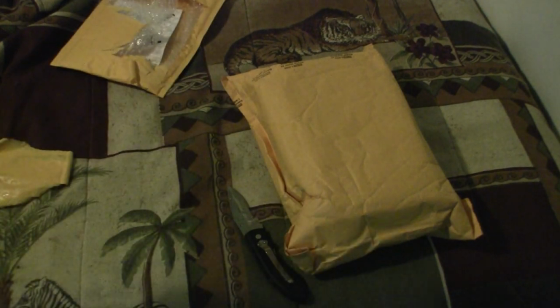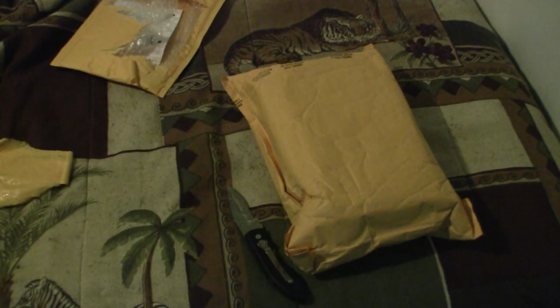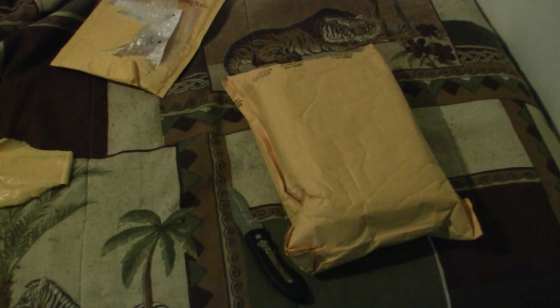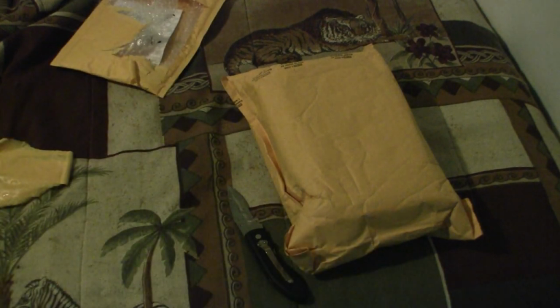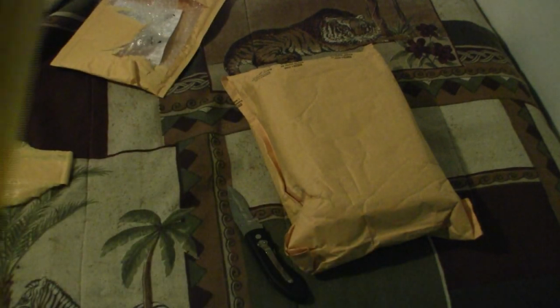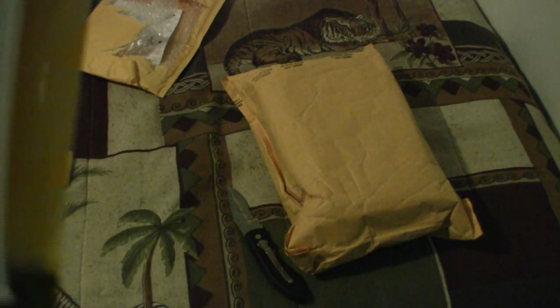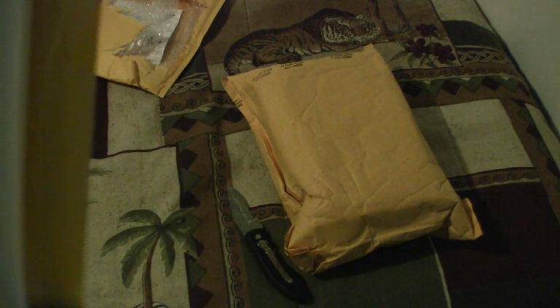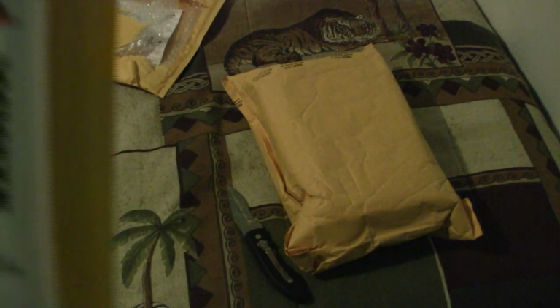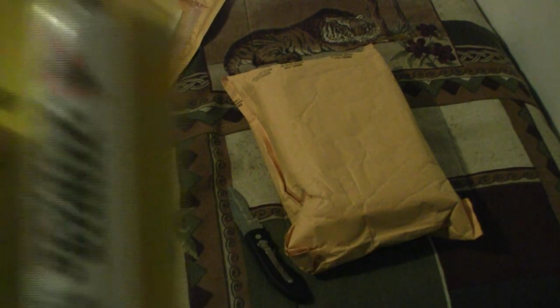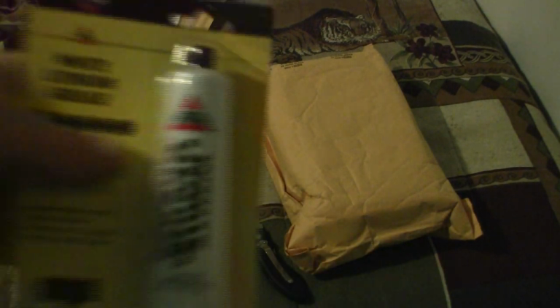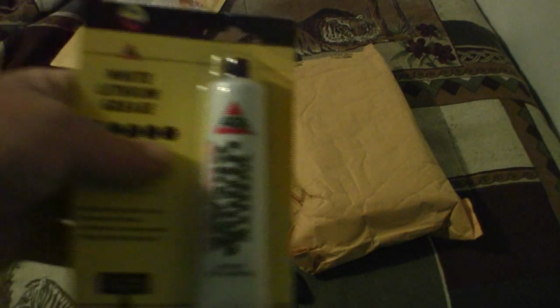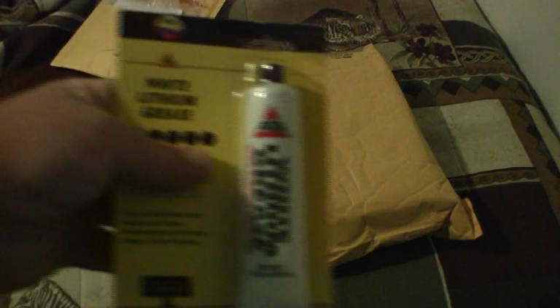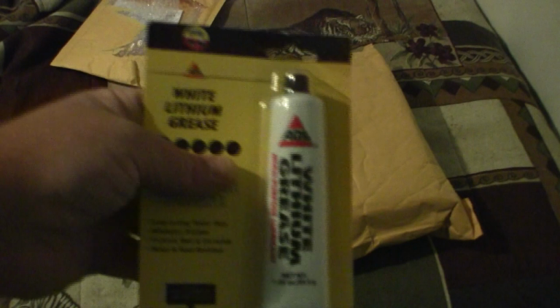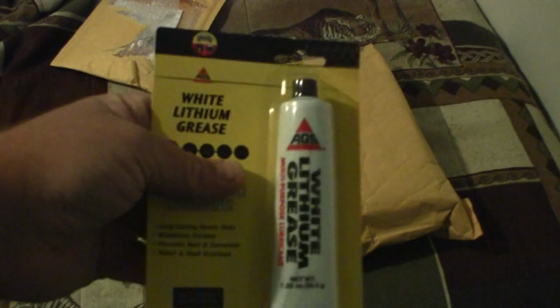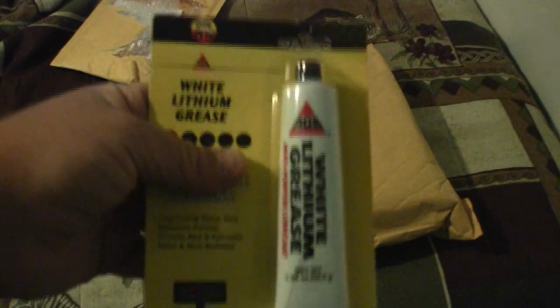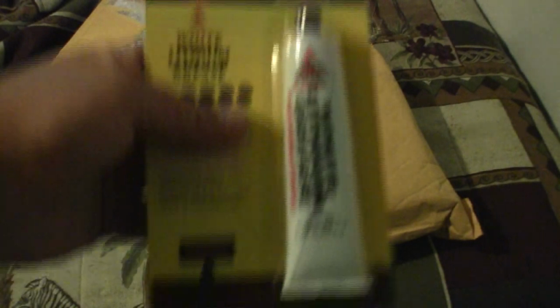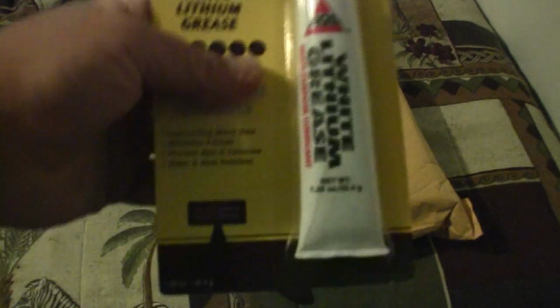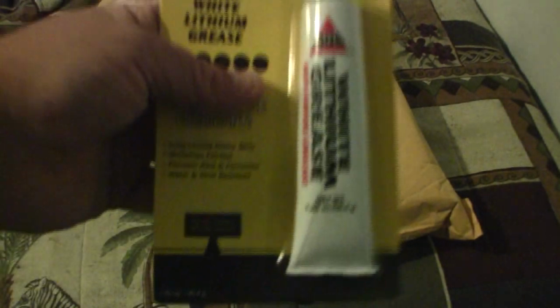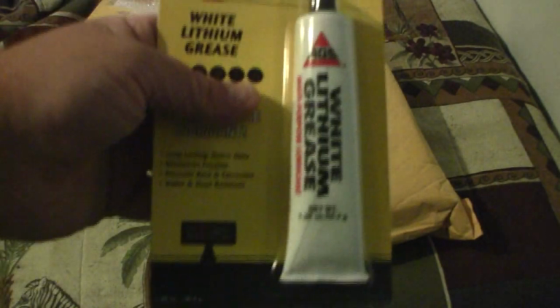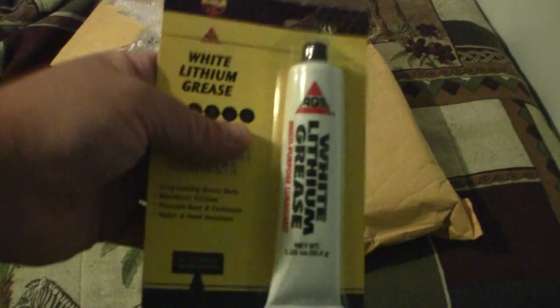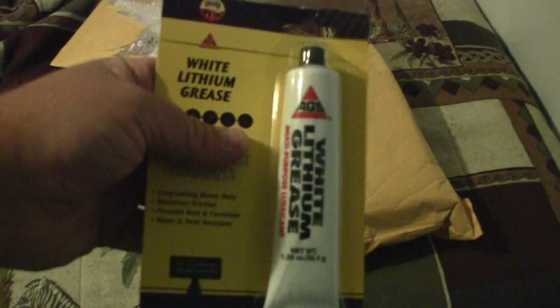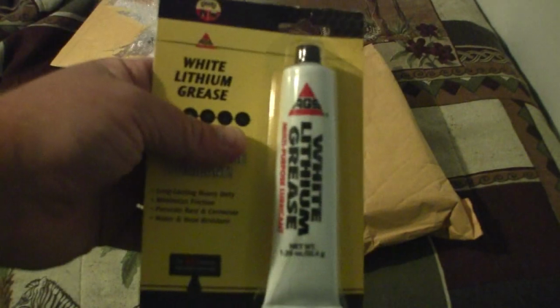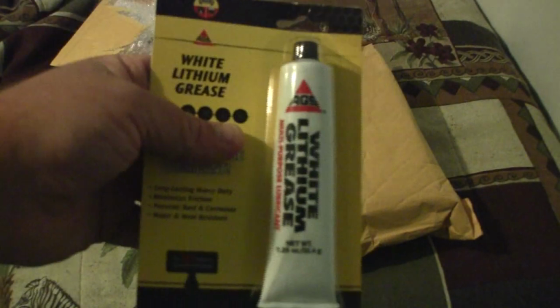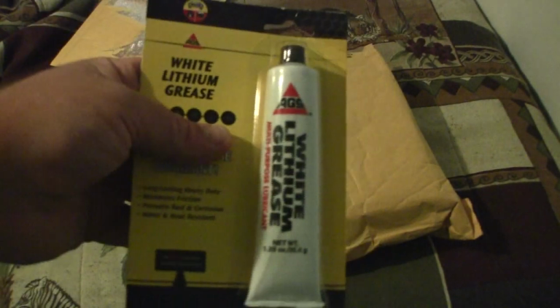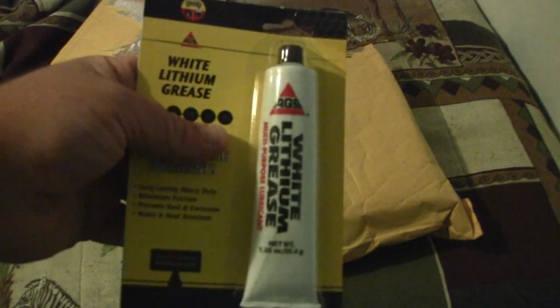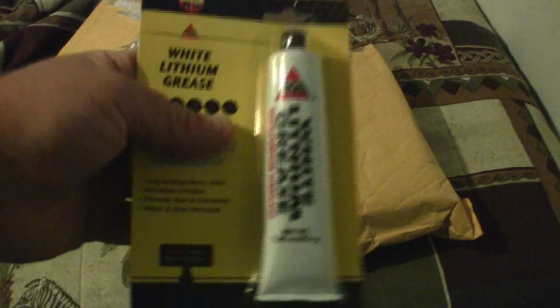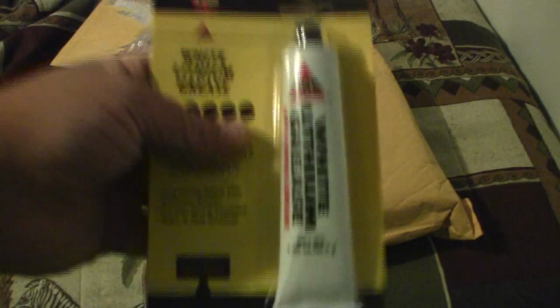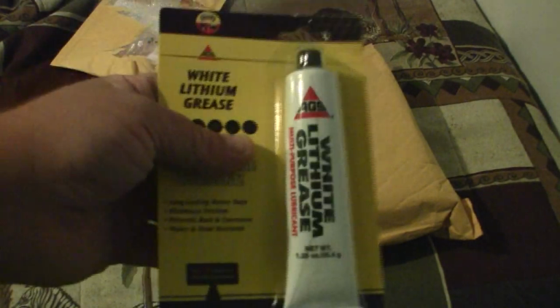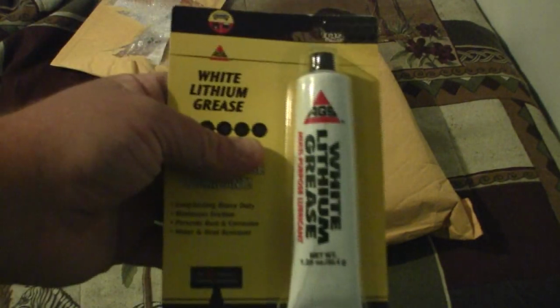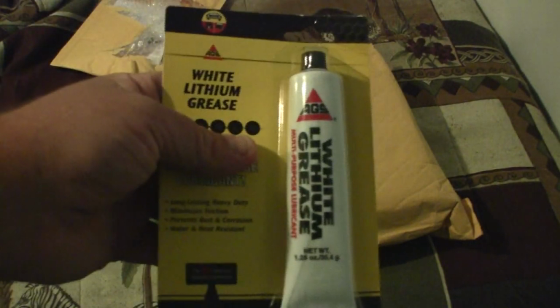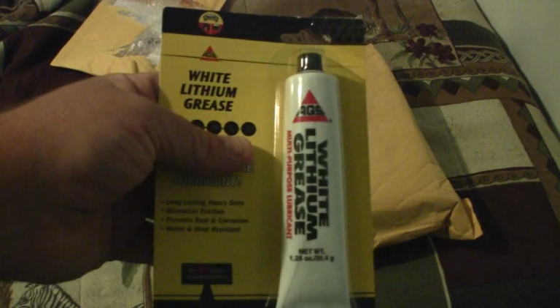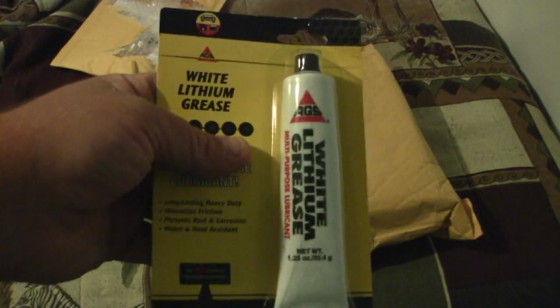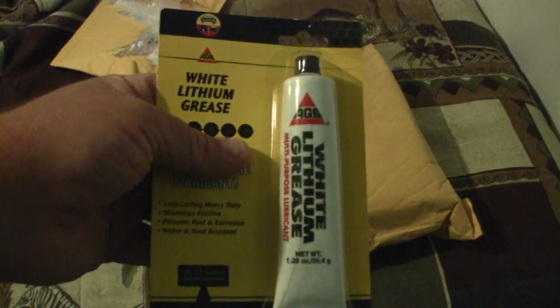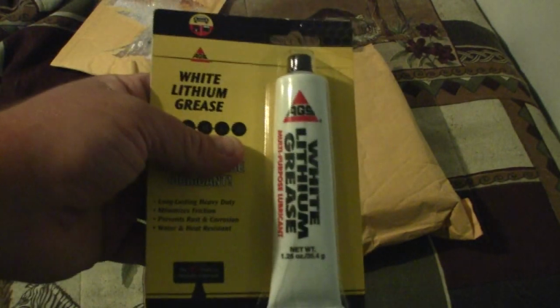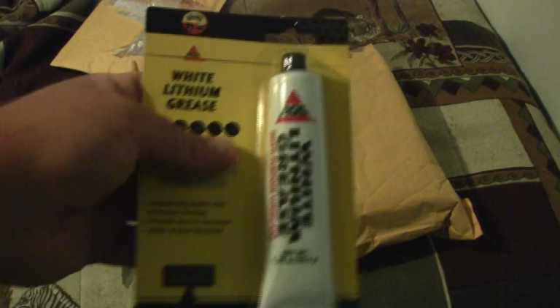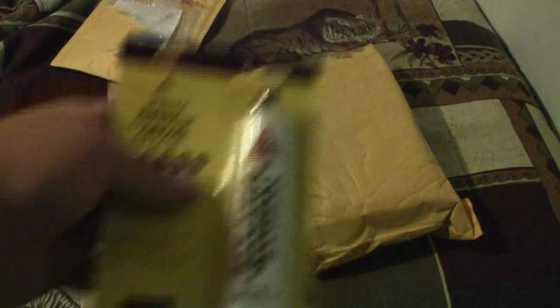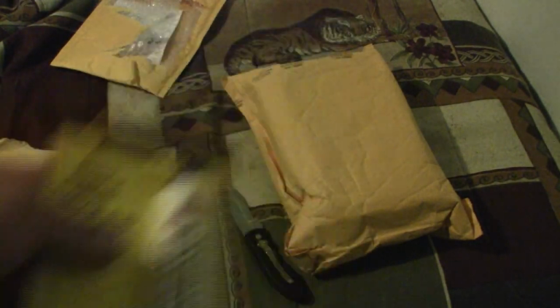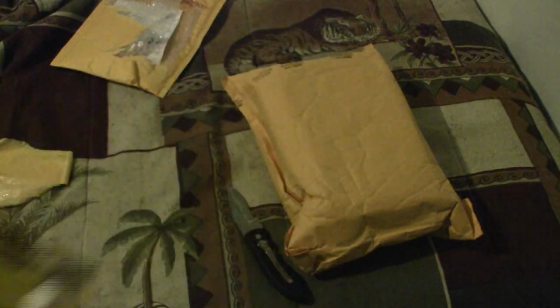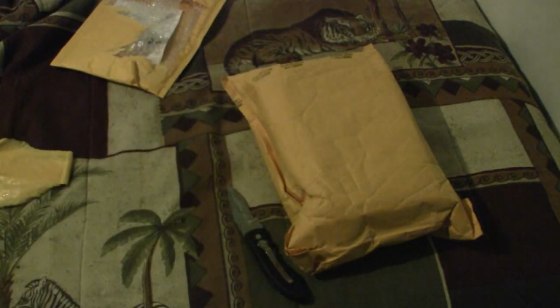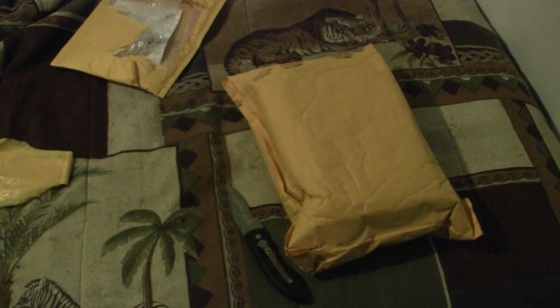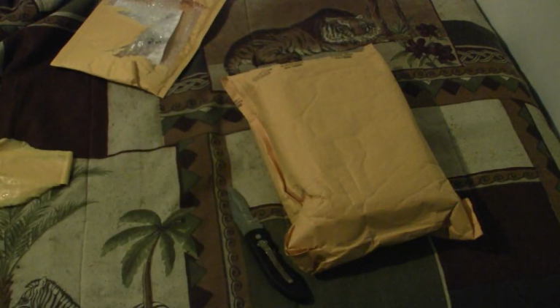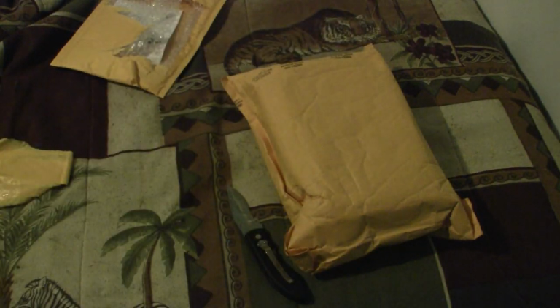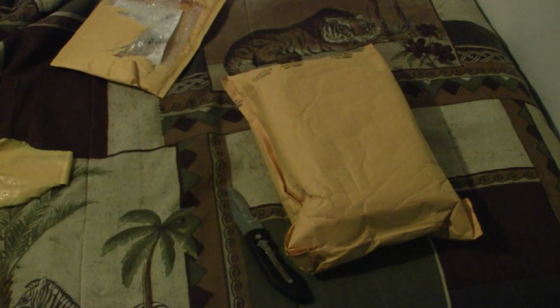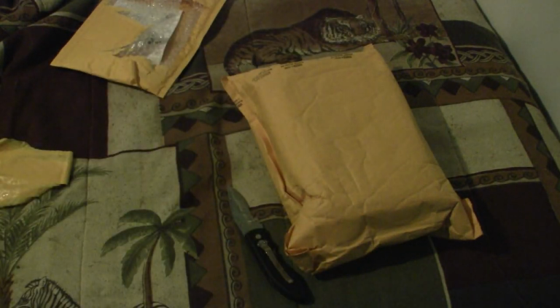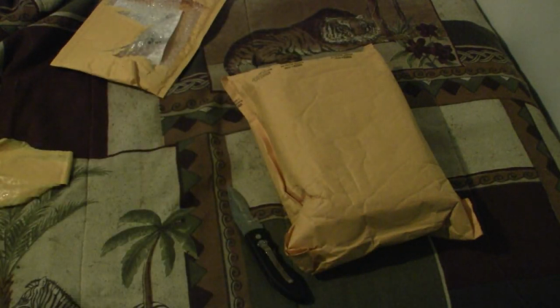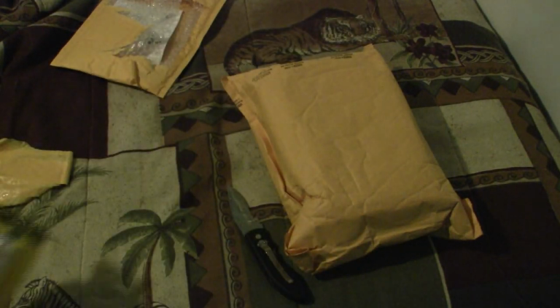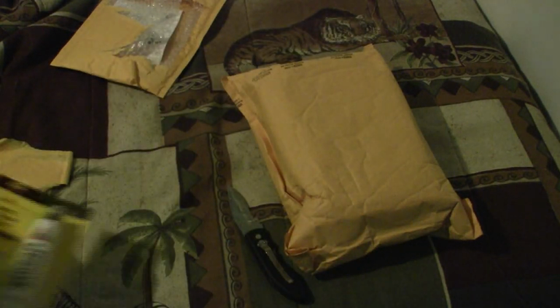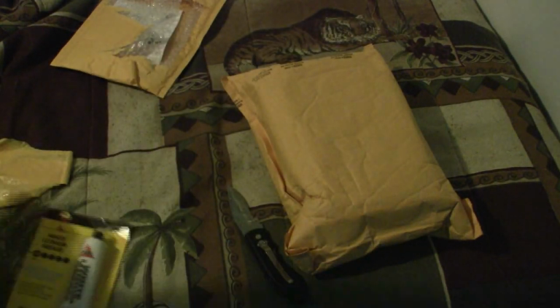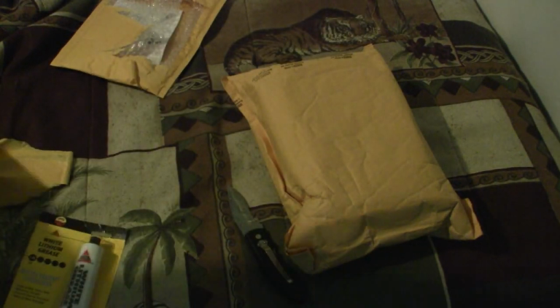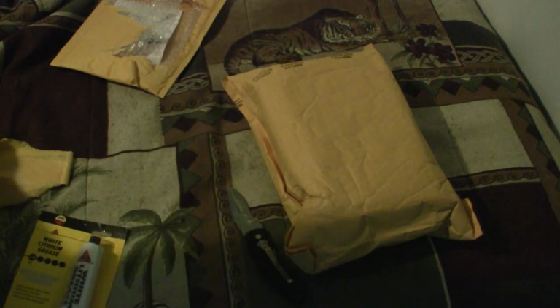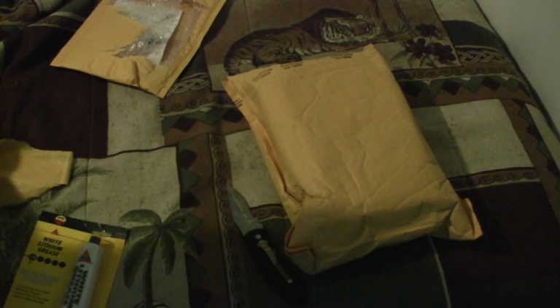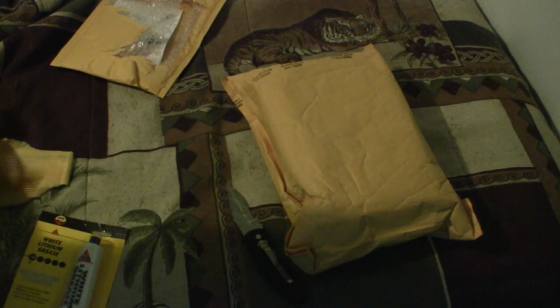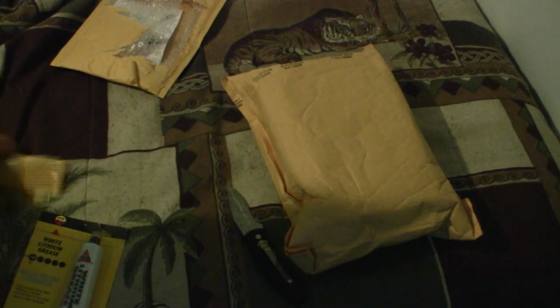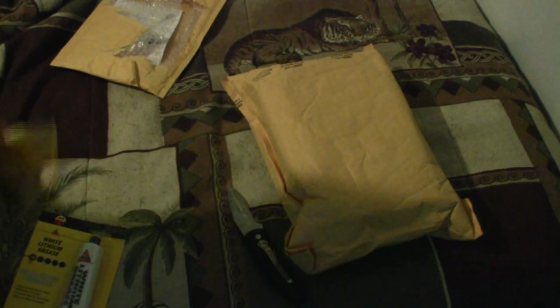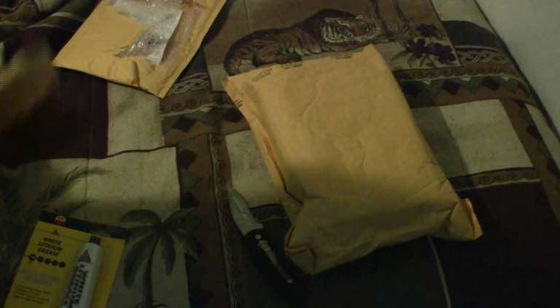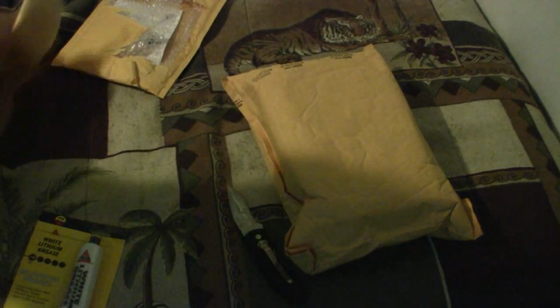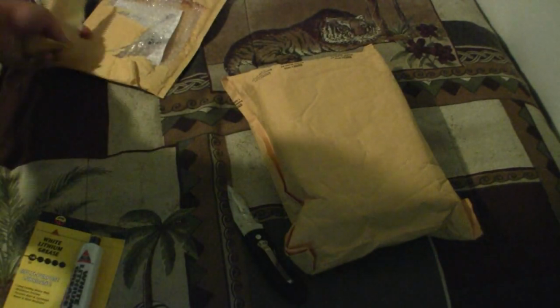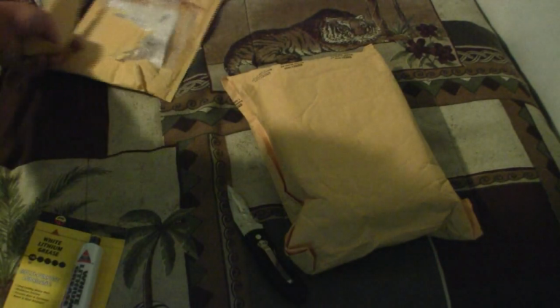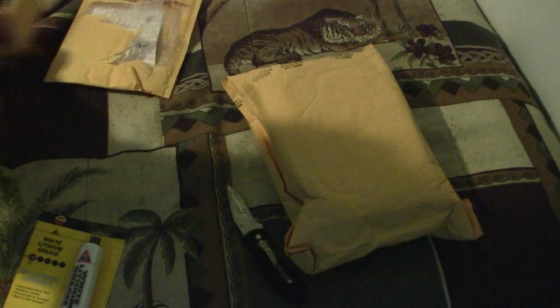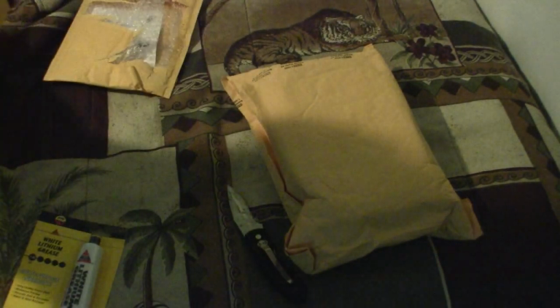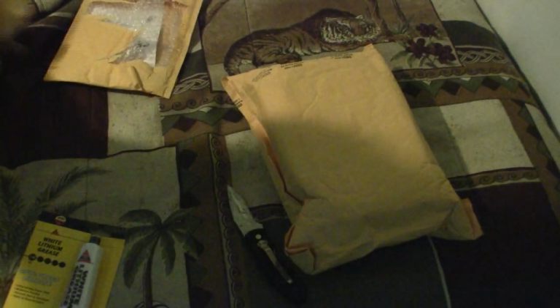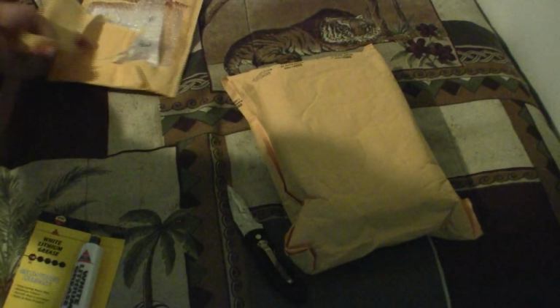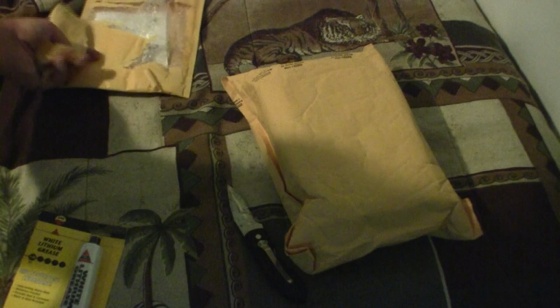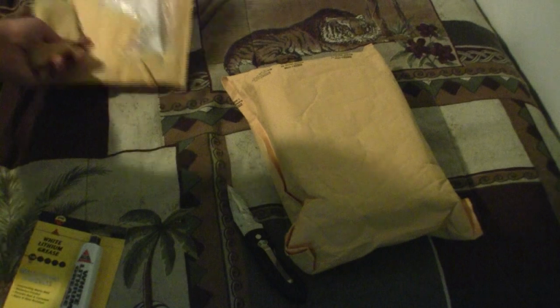Okay, this is some AGS white lithium grease — that's going to be for my gears when I start doing internal work.